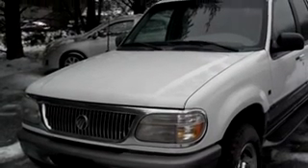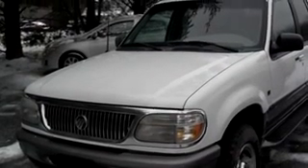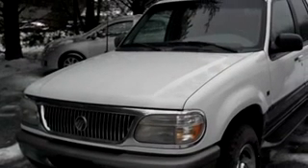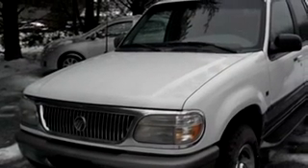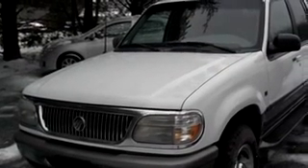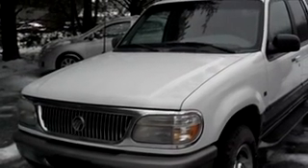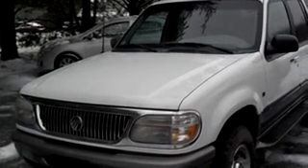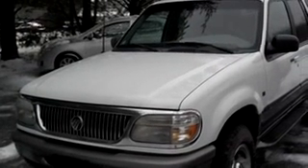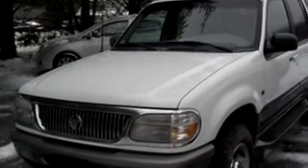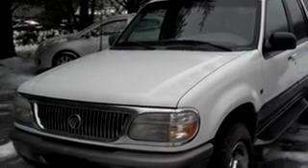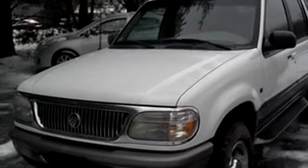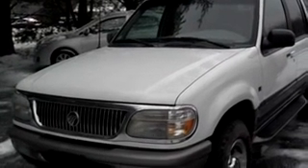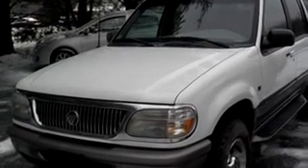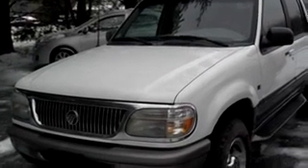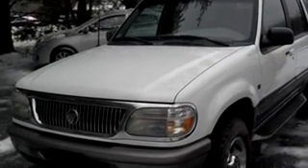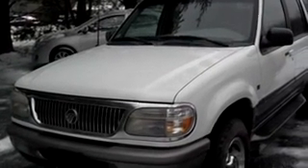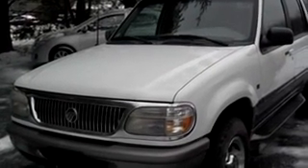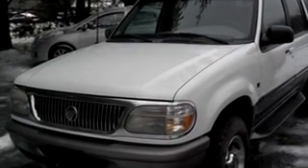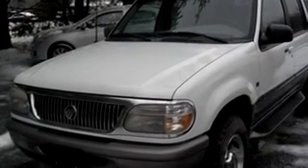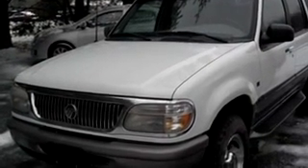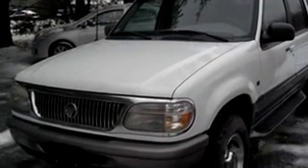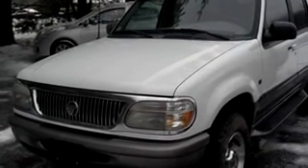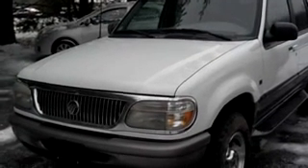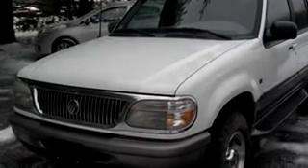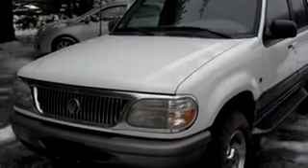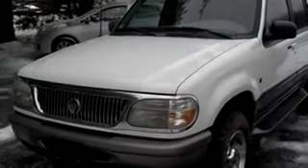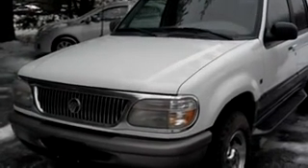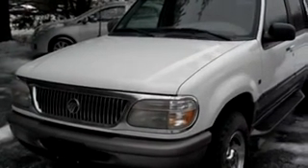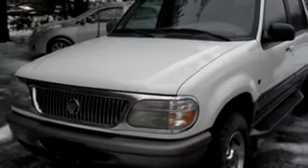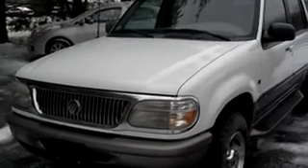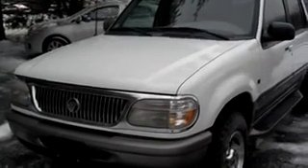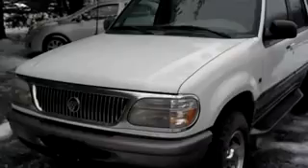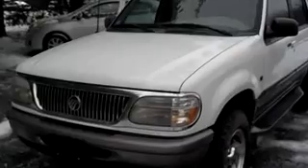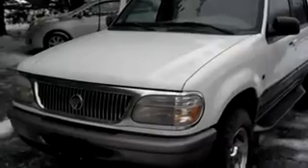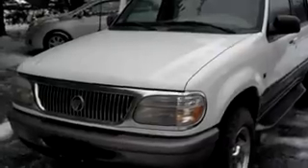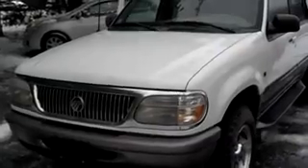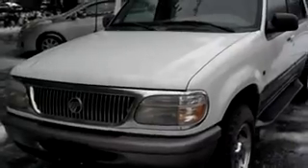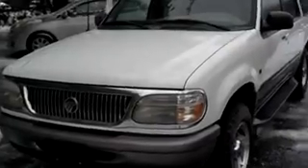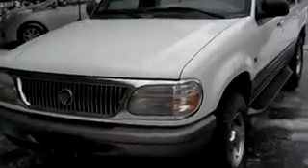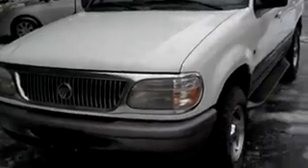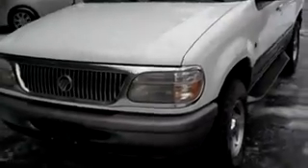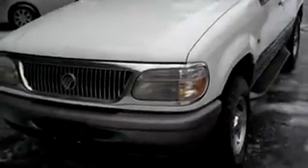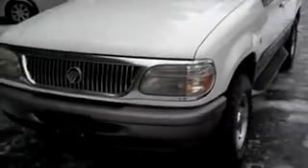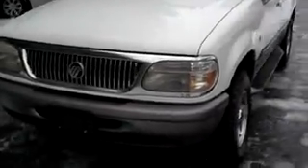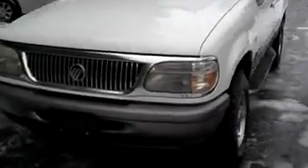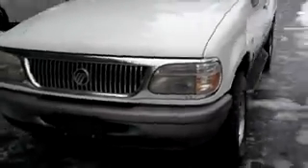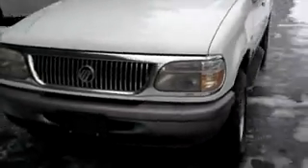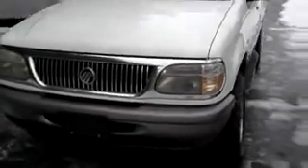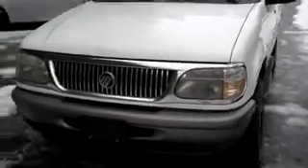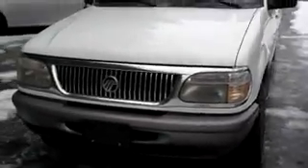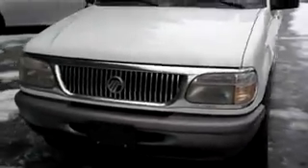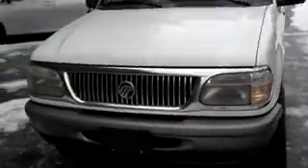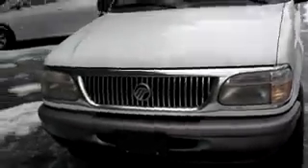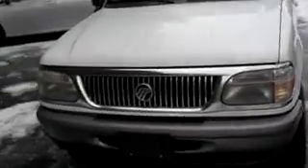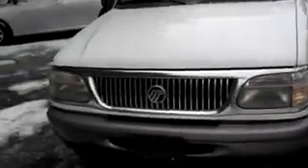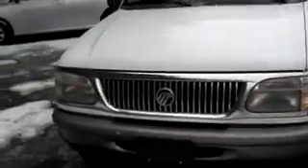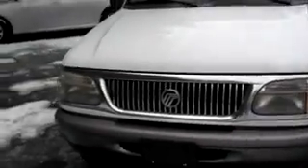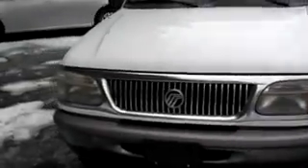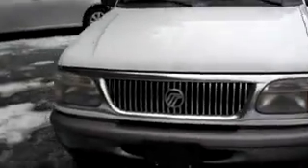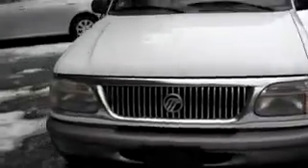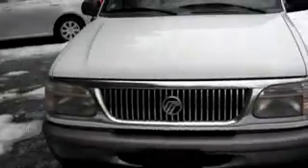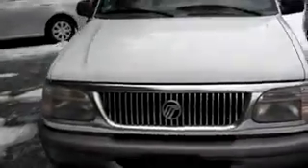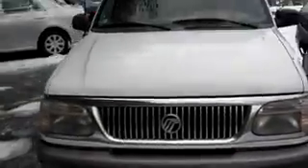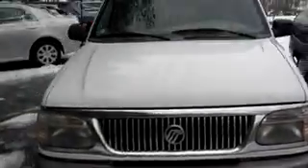This is my winter vehicle. It's a 1997 Mercury Mountaineer. Real nice car.